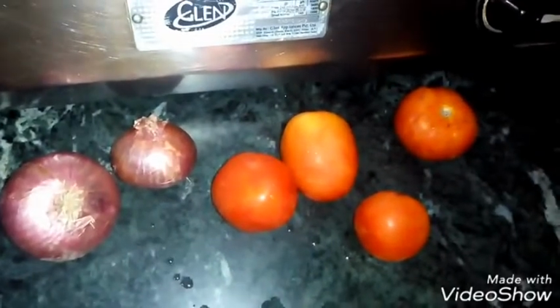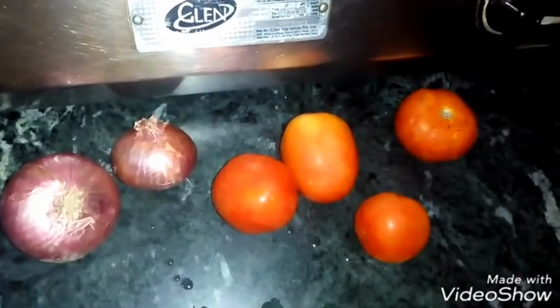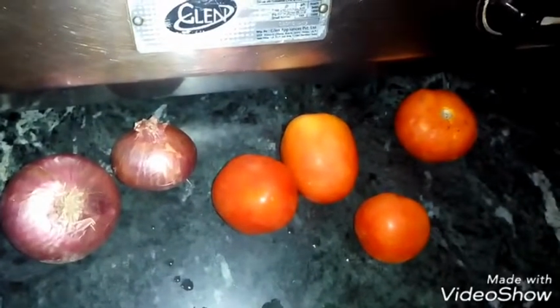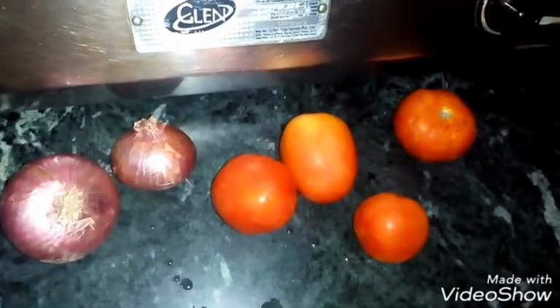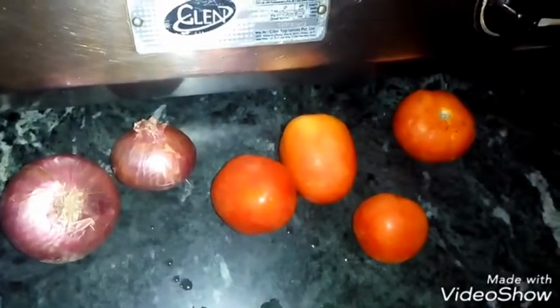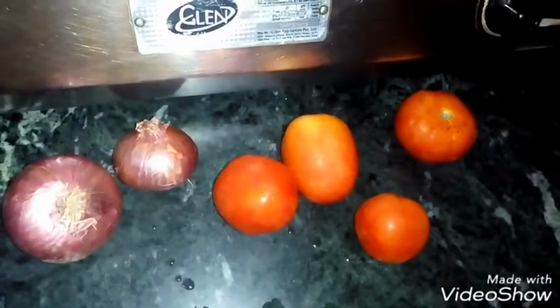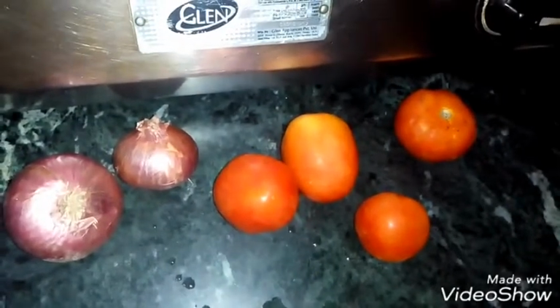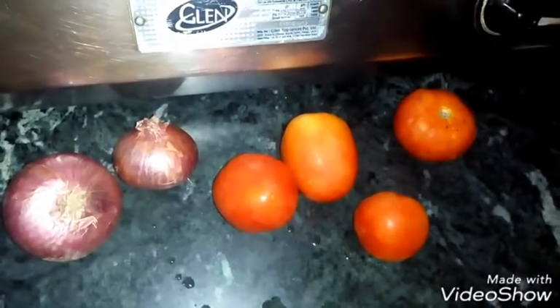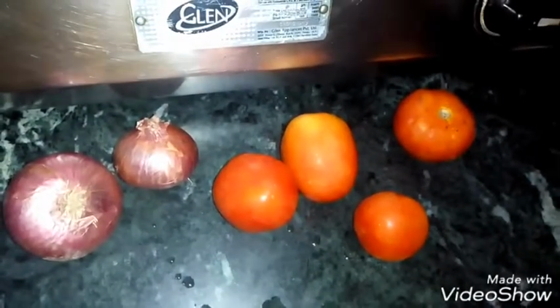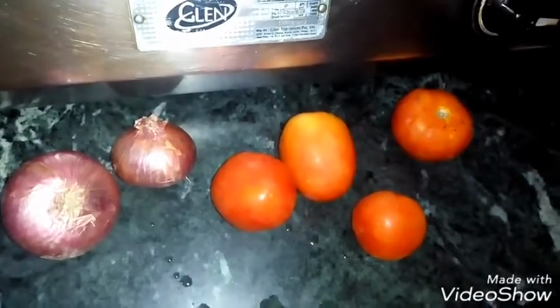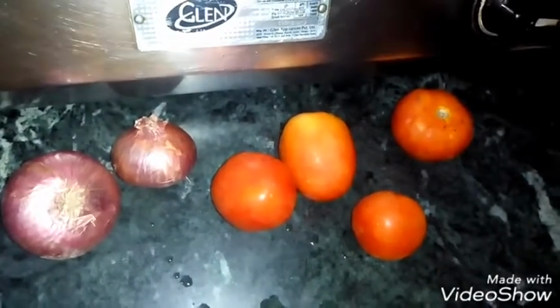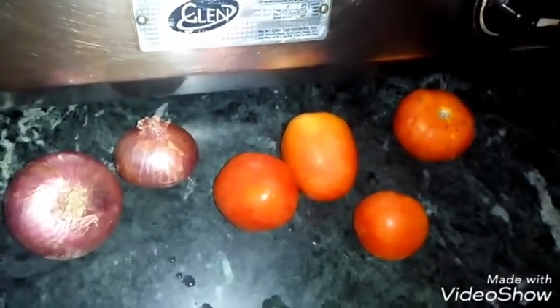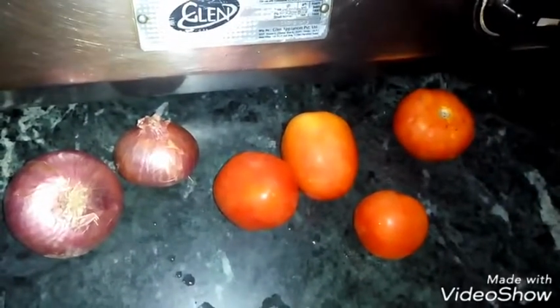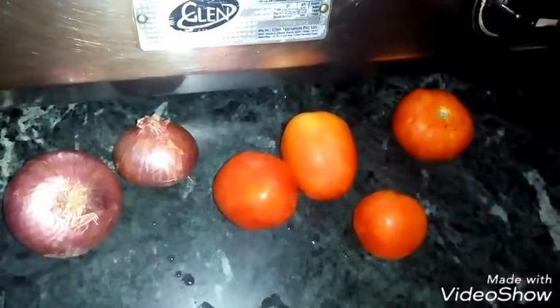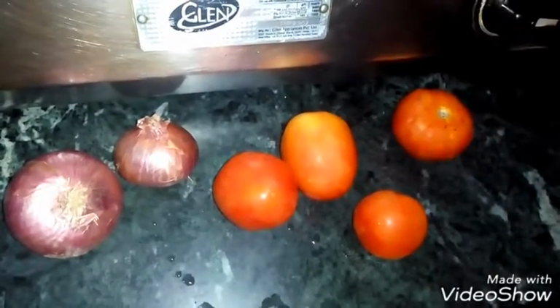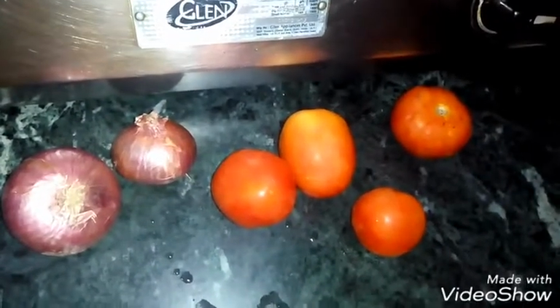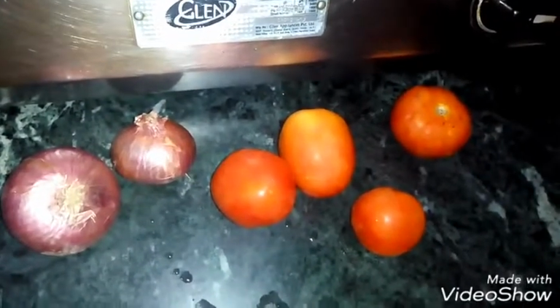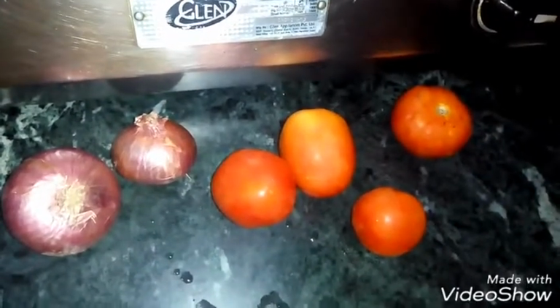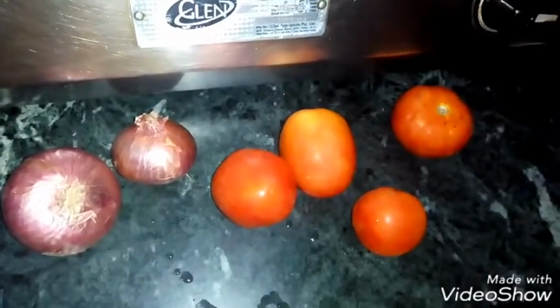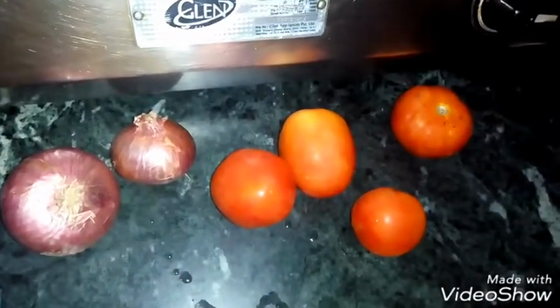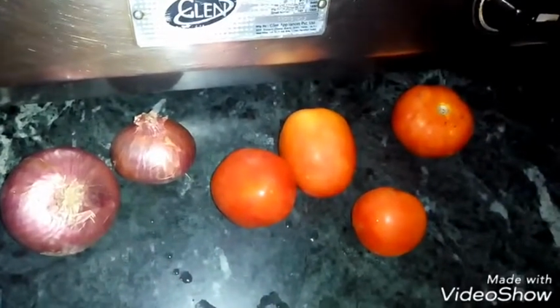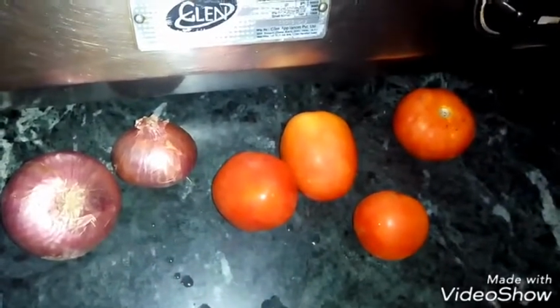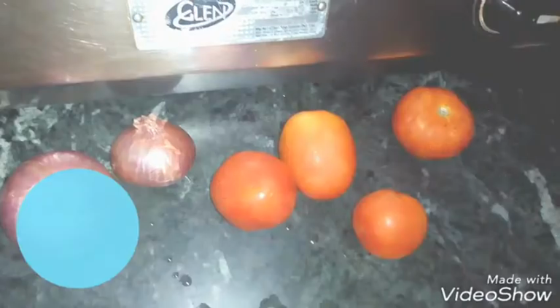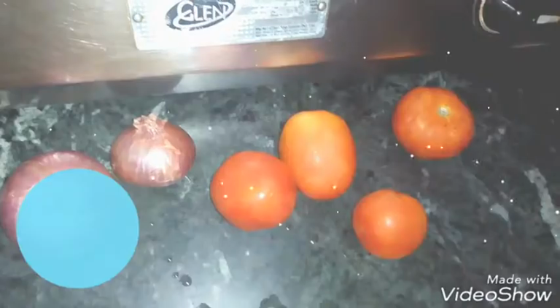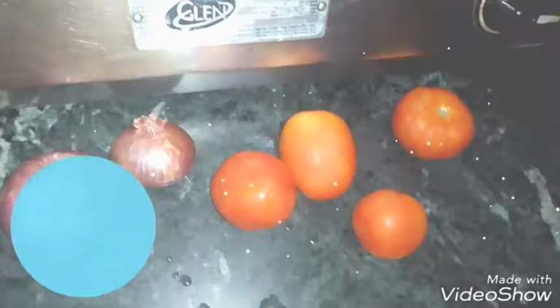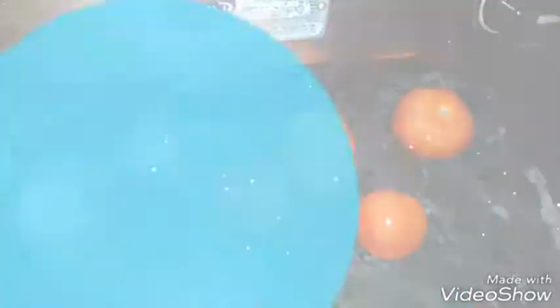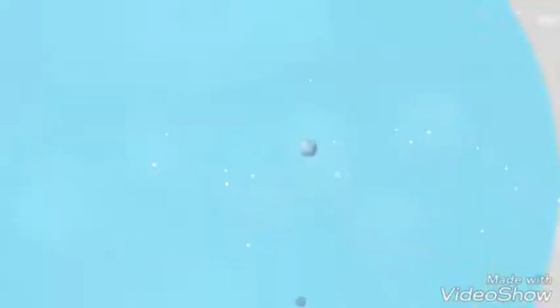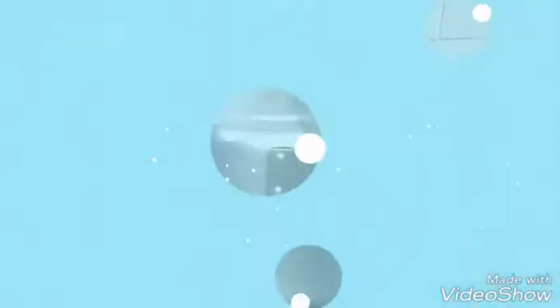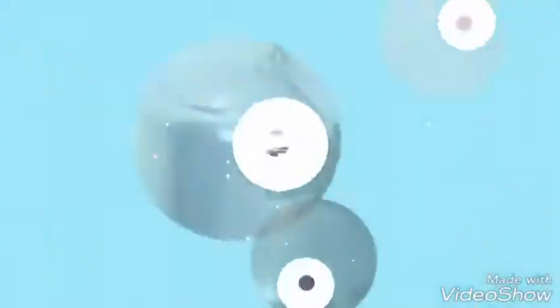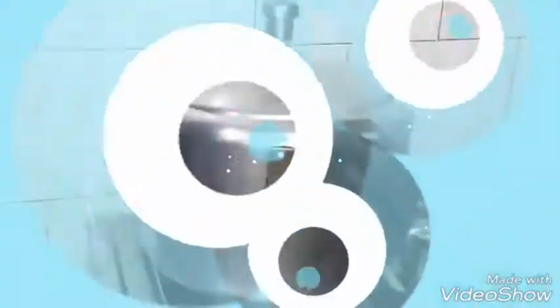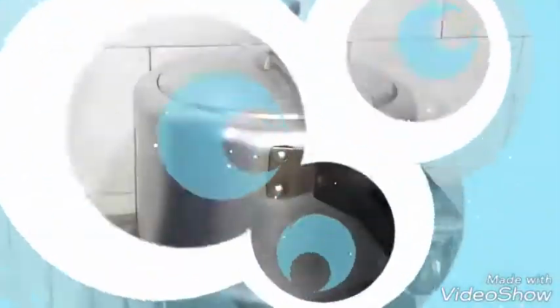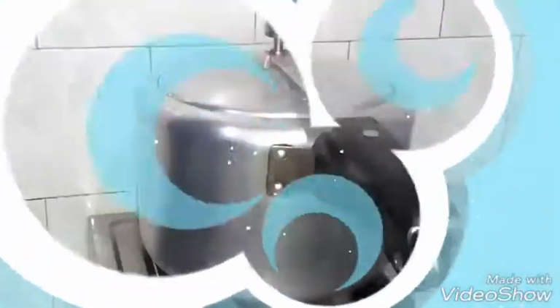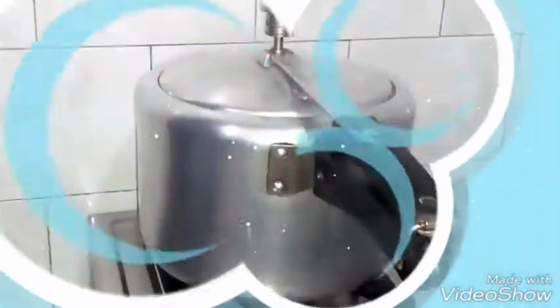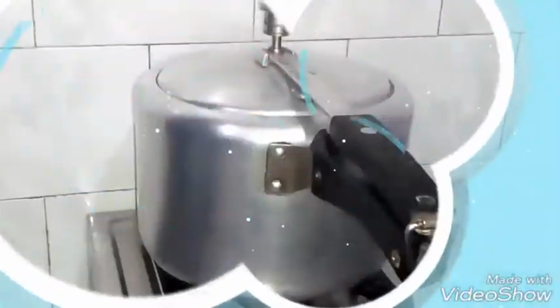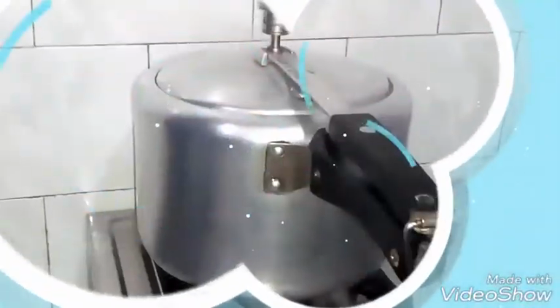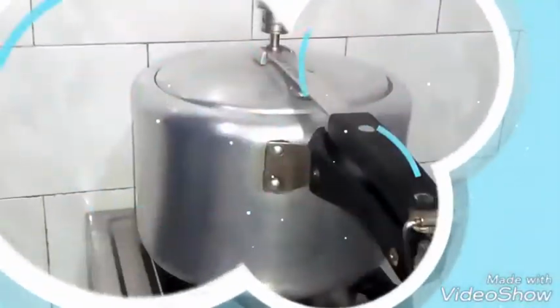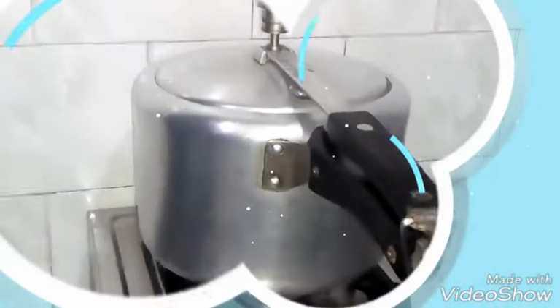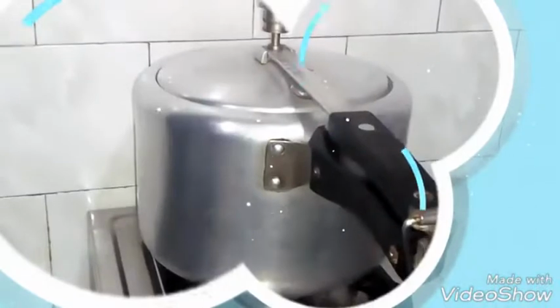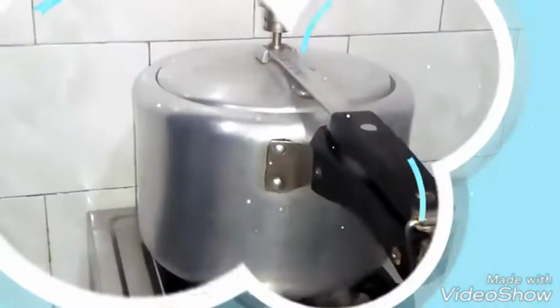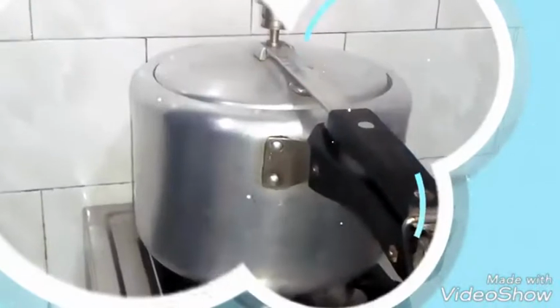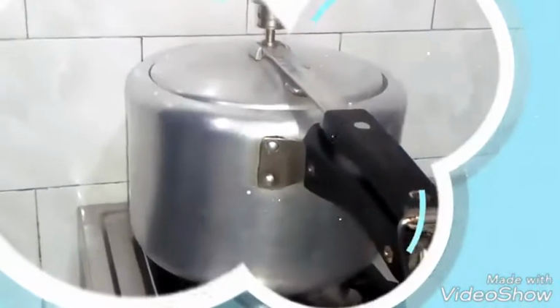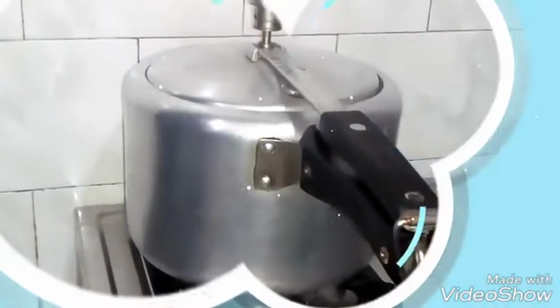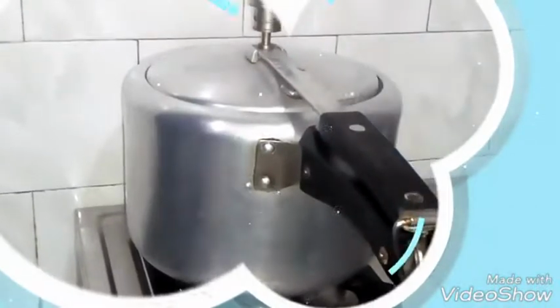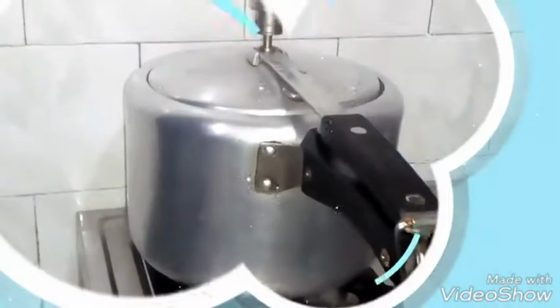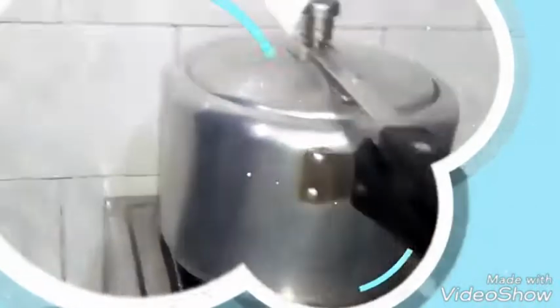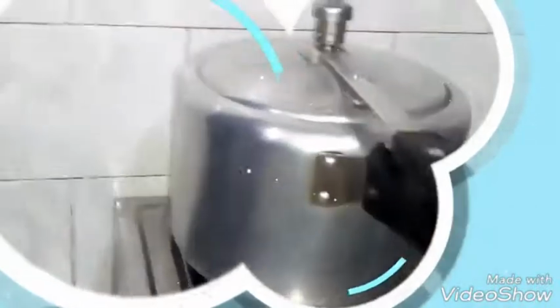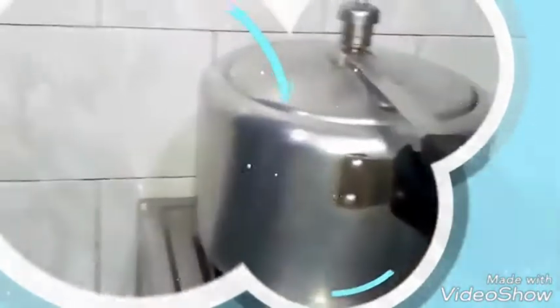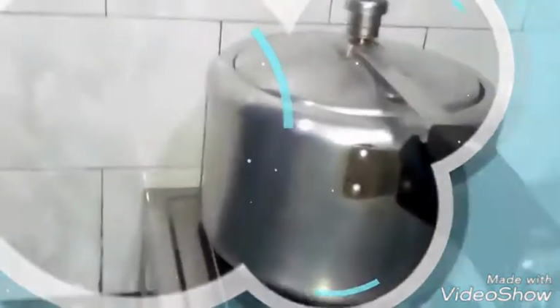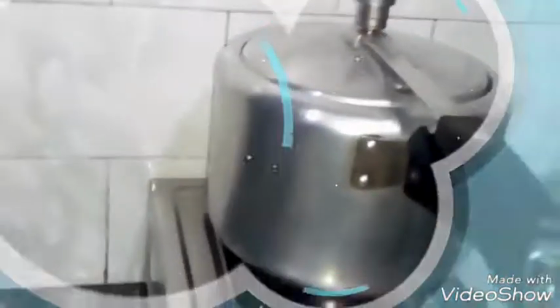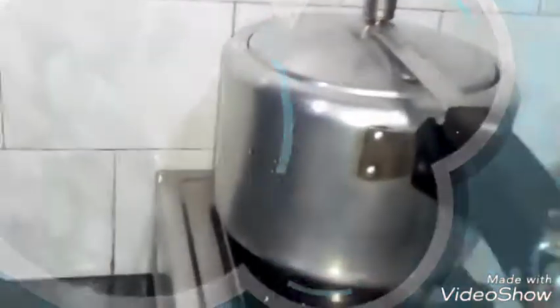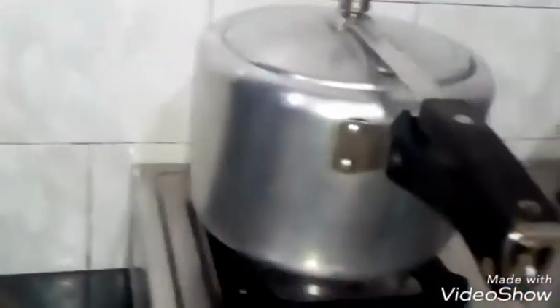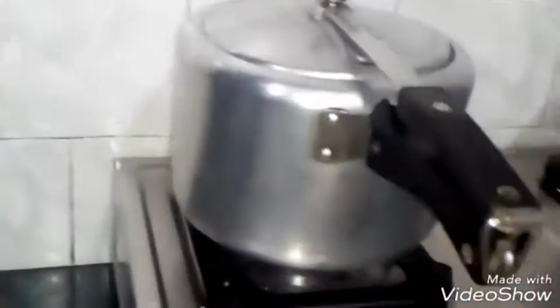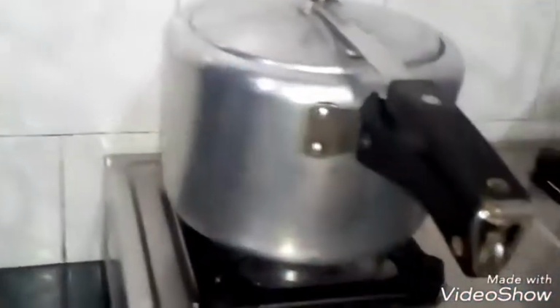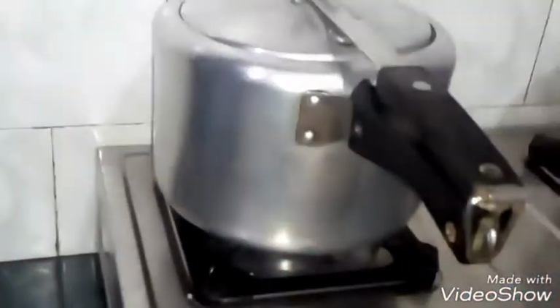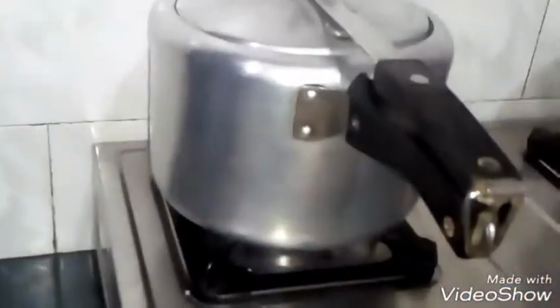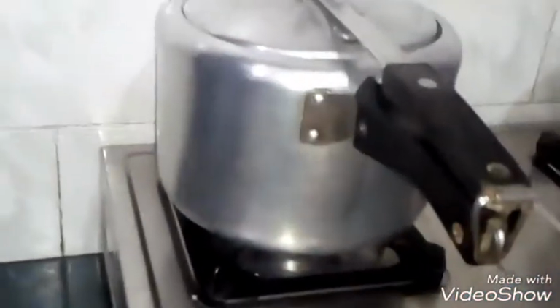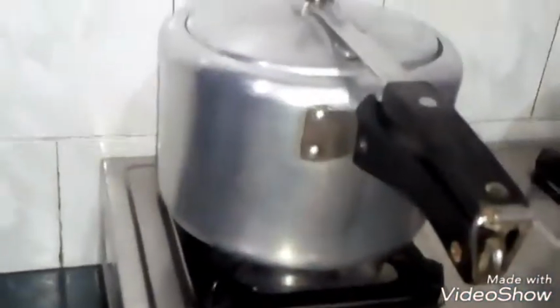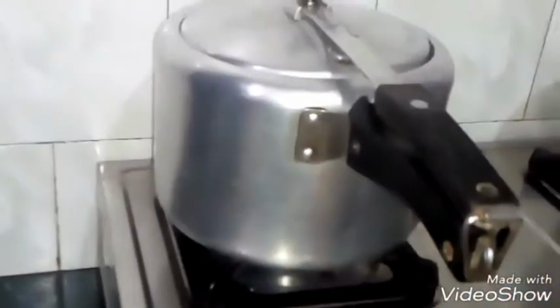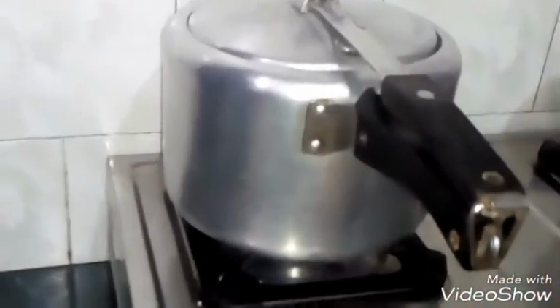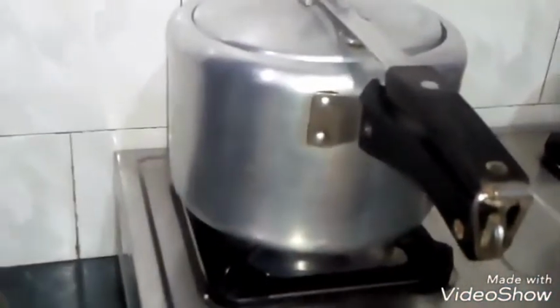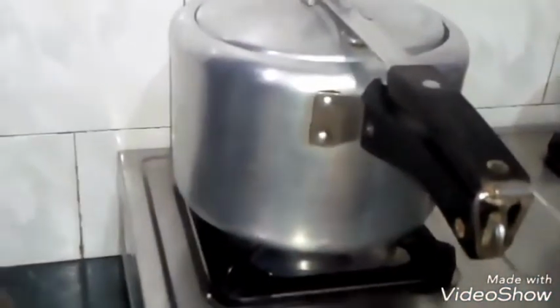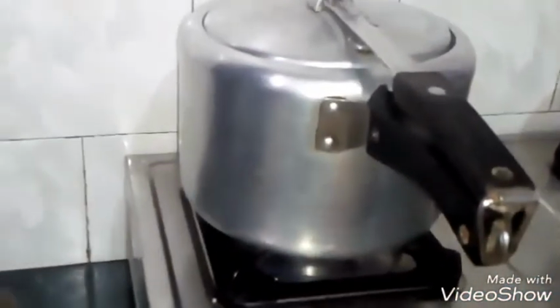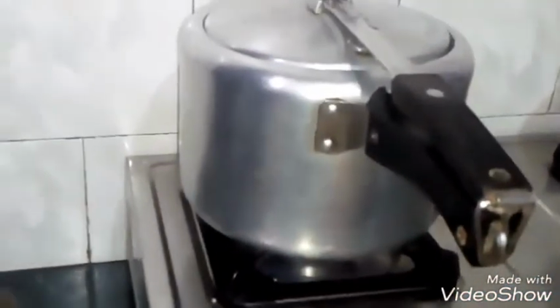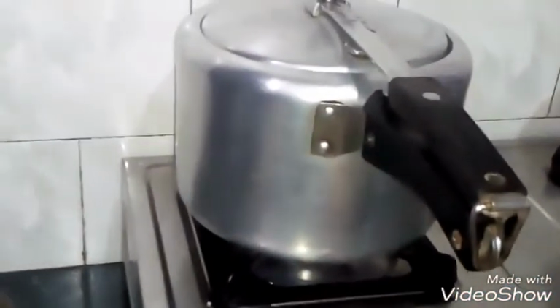If you want, you can mix it in a mixer. We have 6 whistles in the cooker.